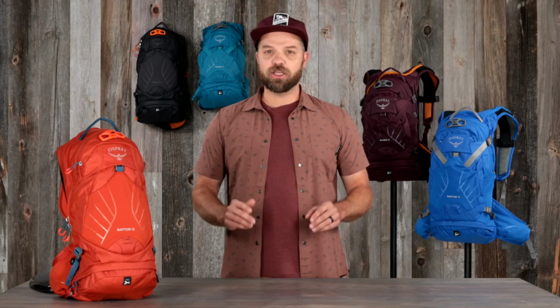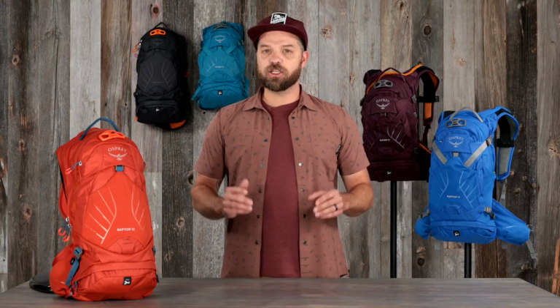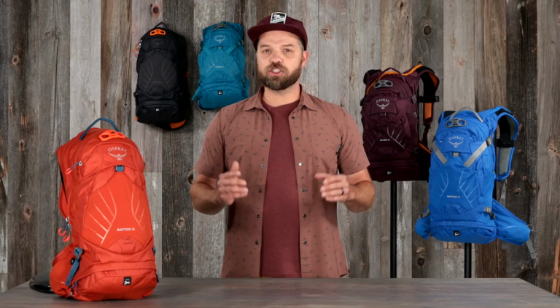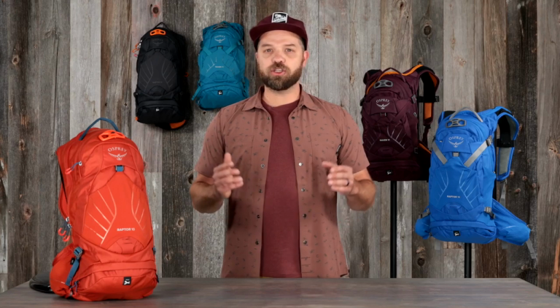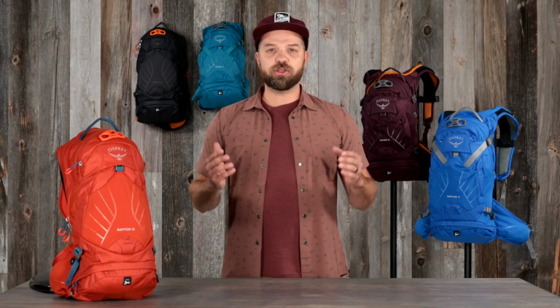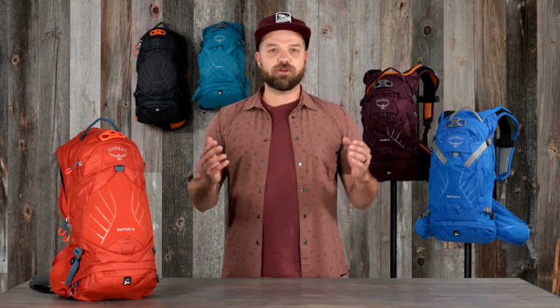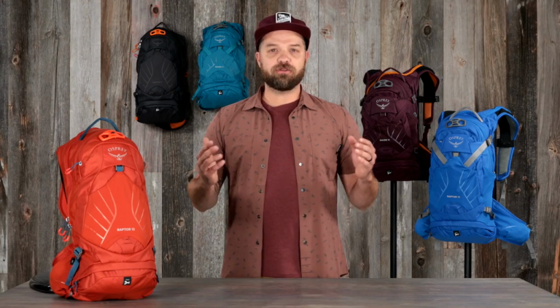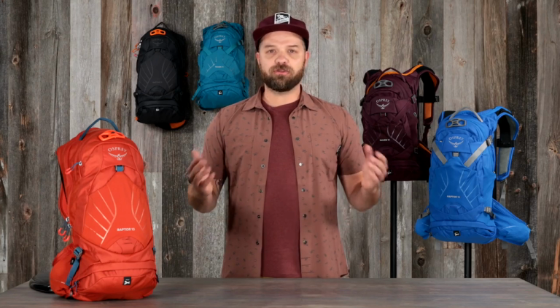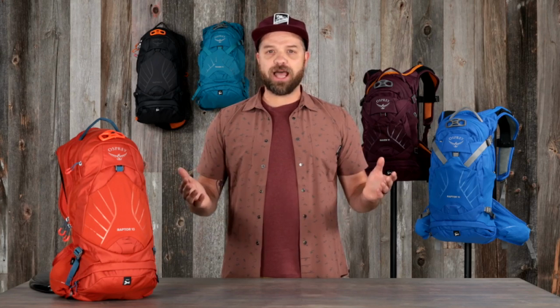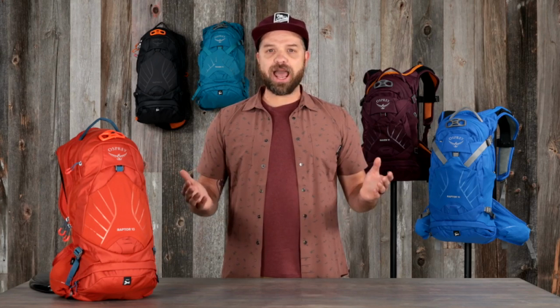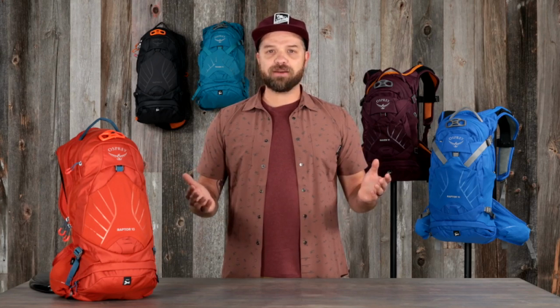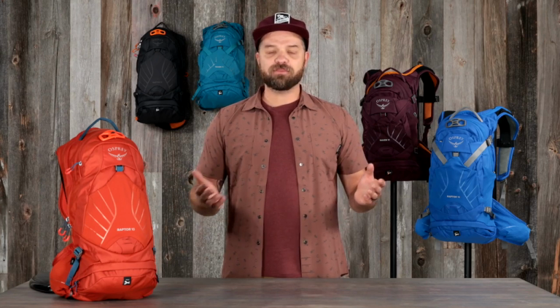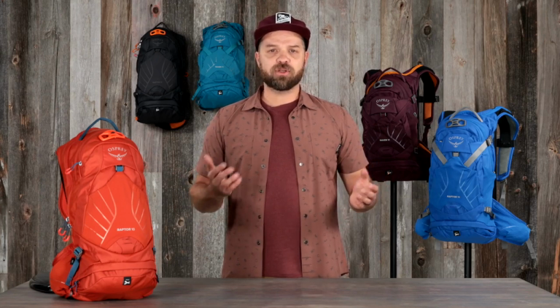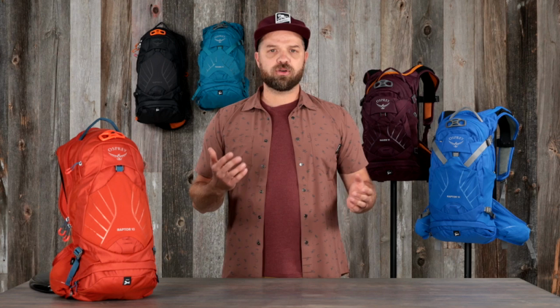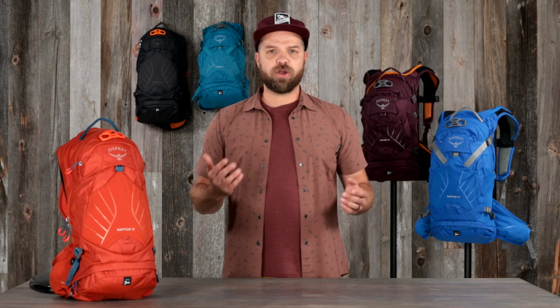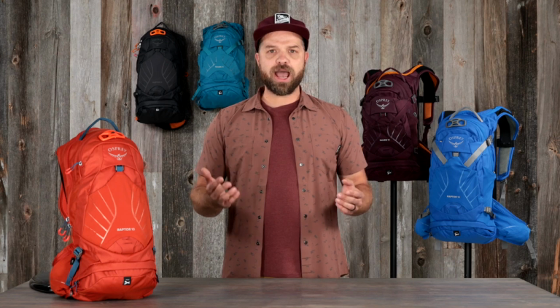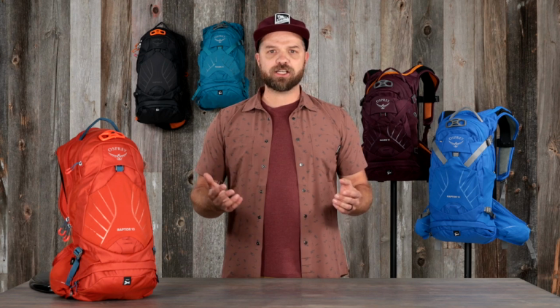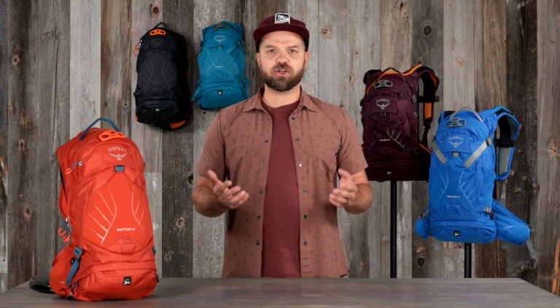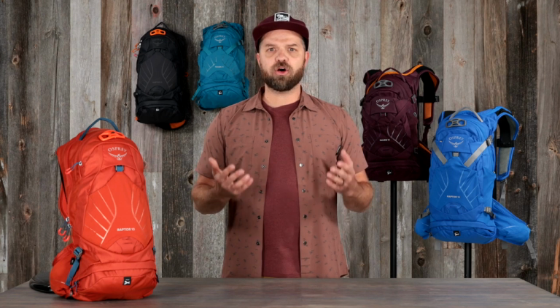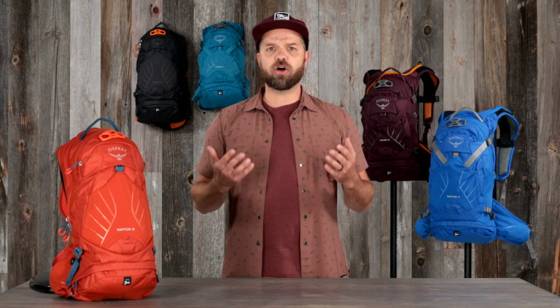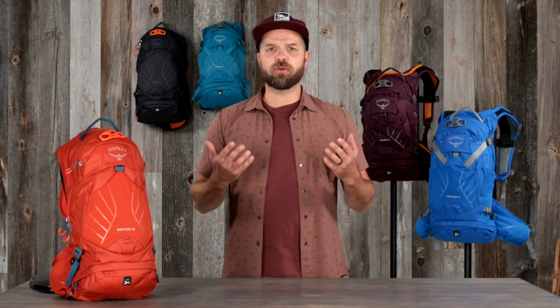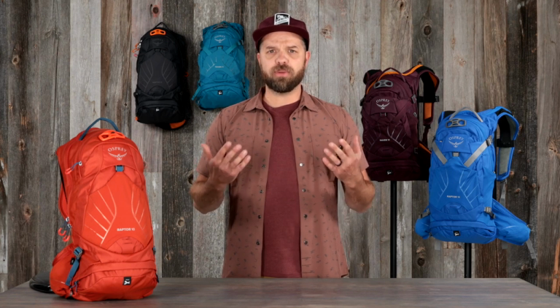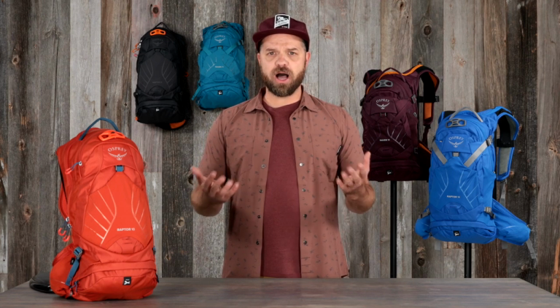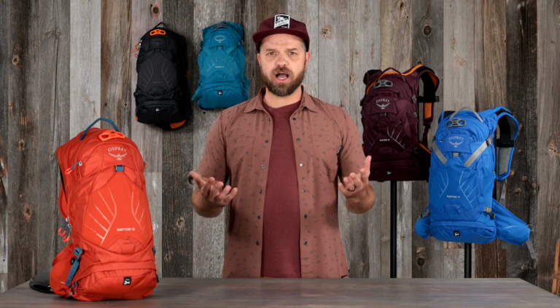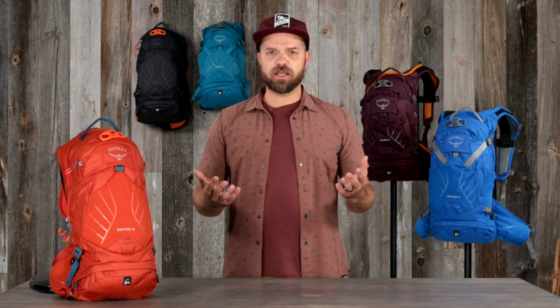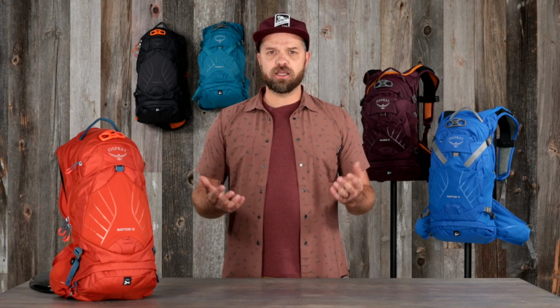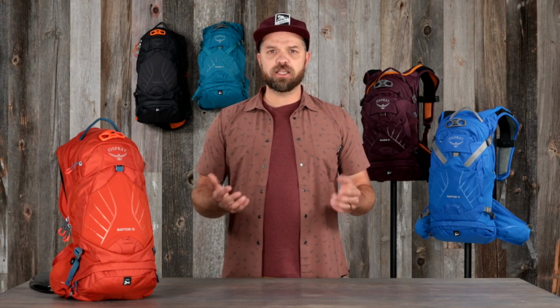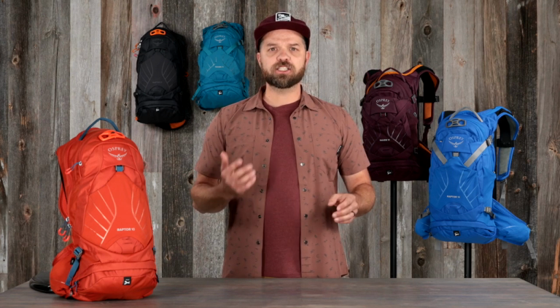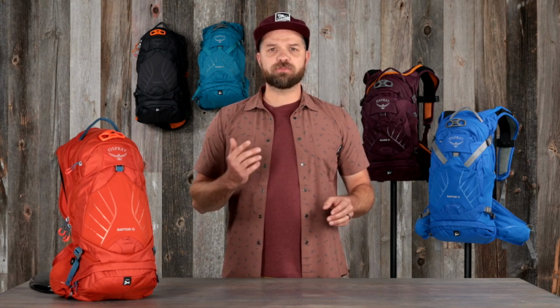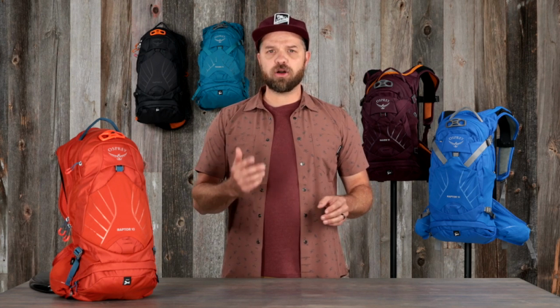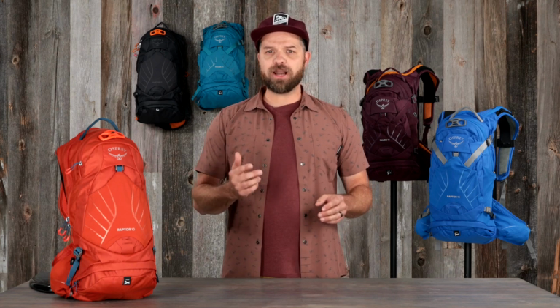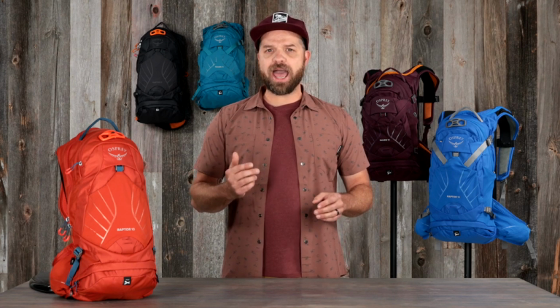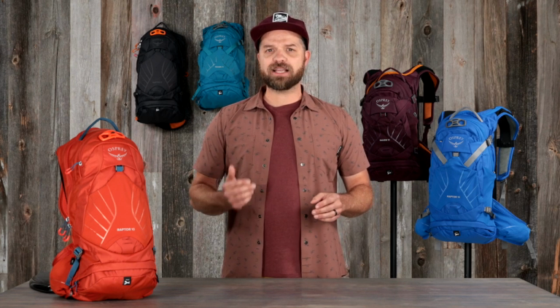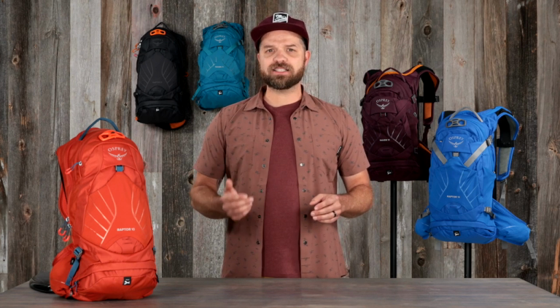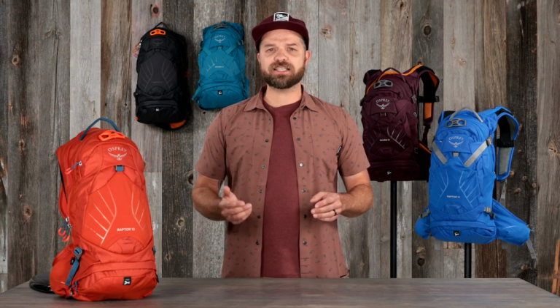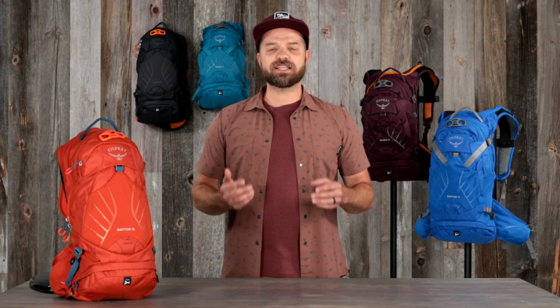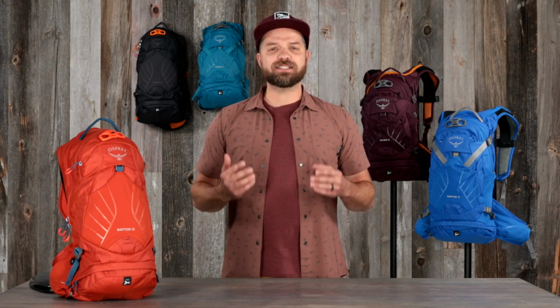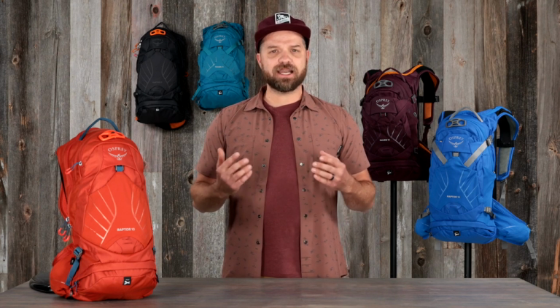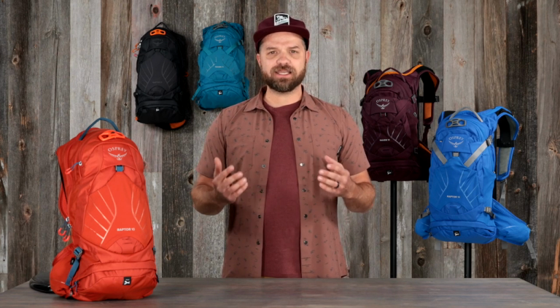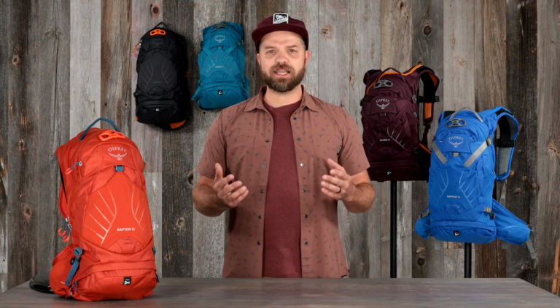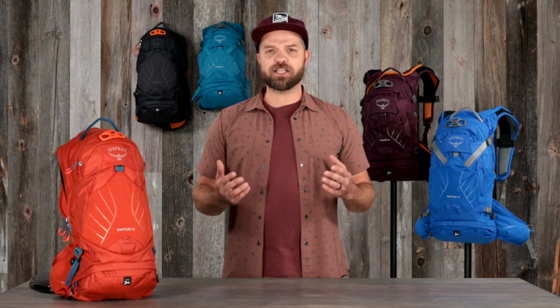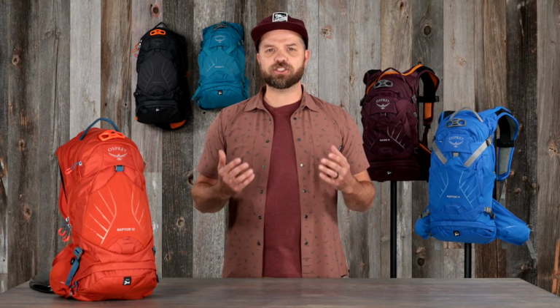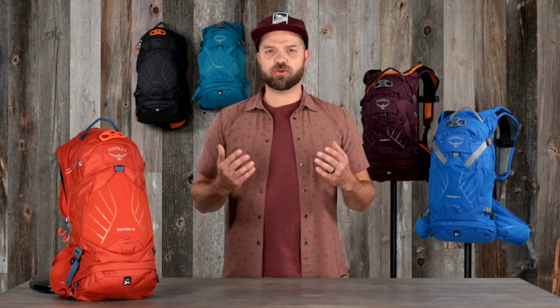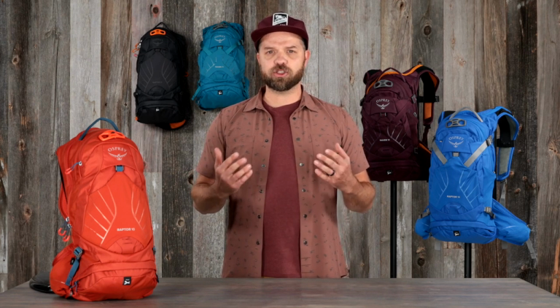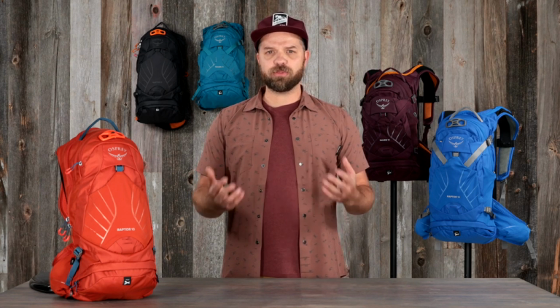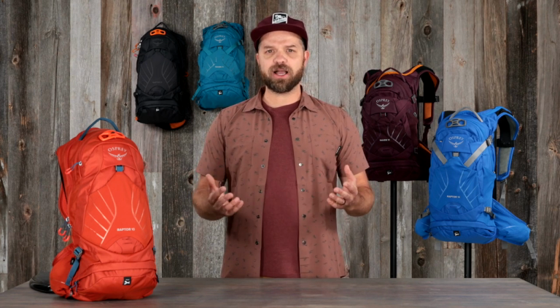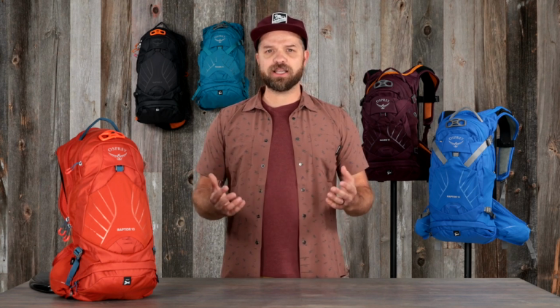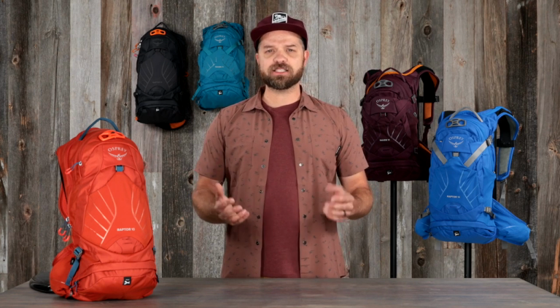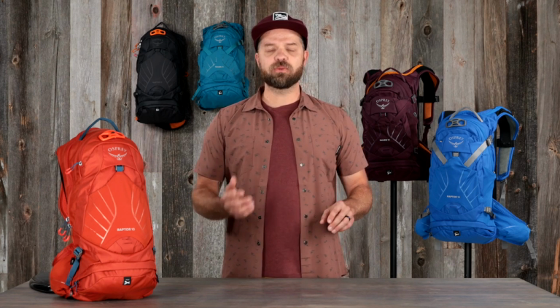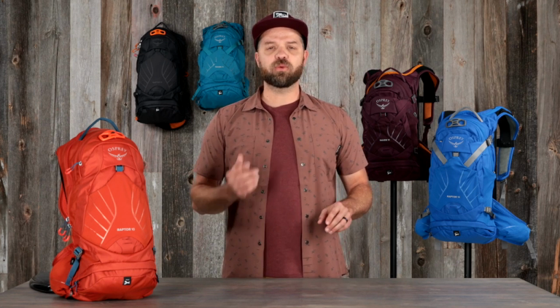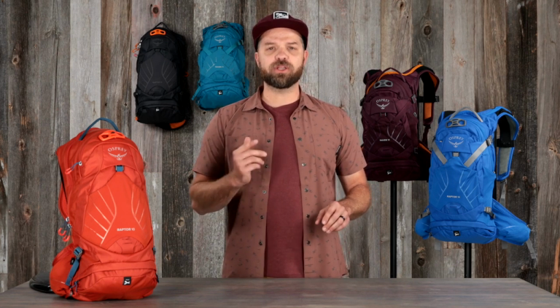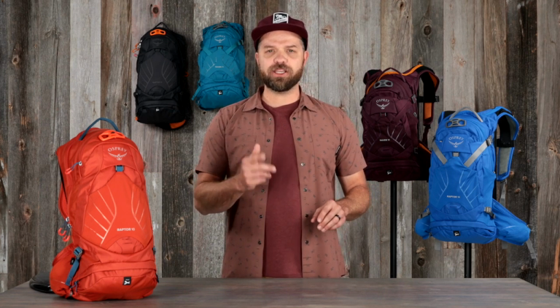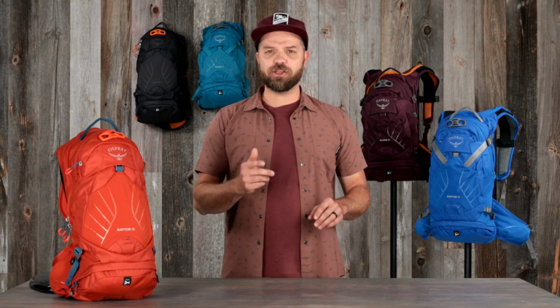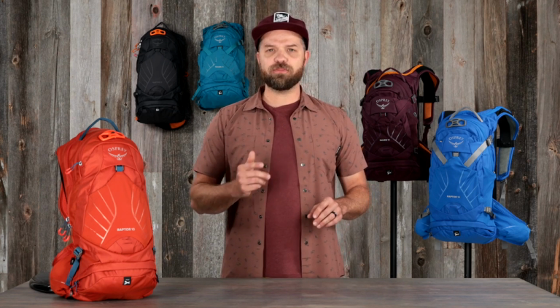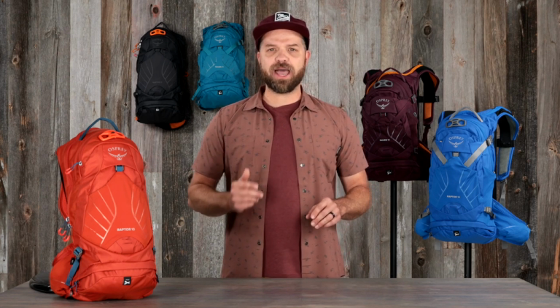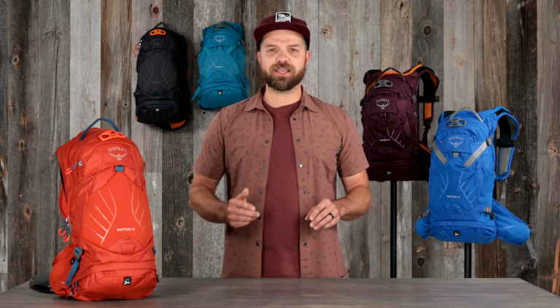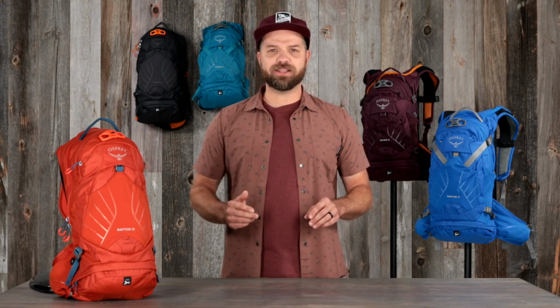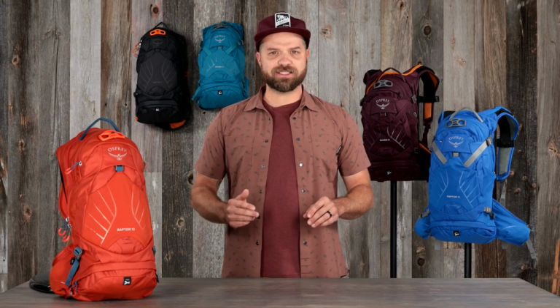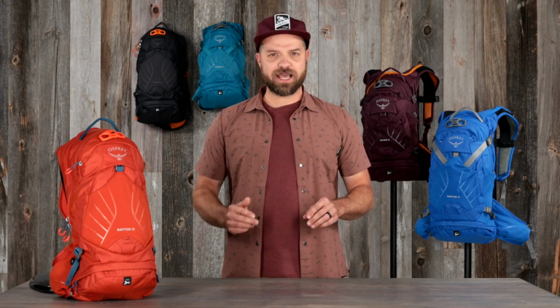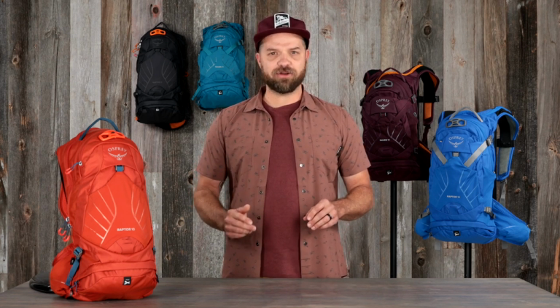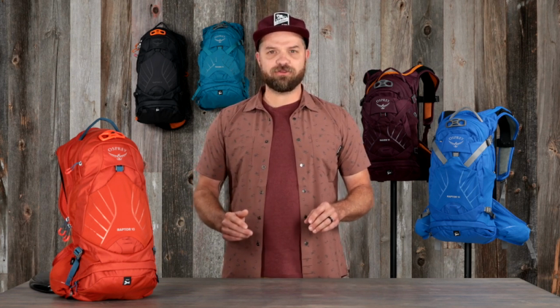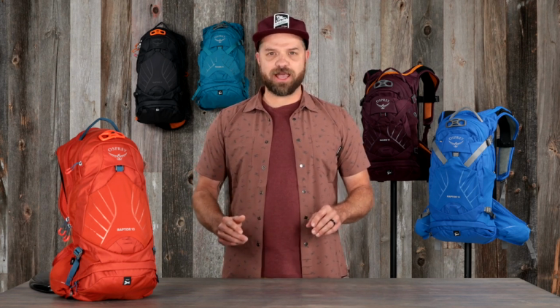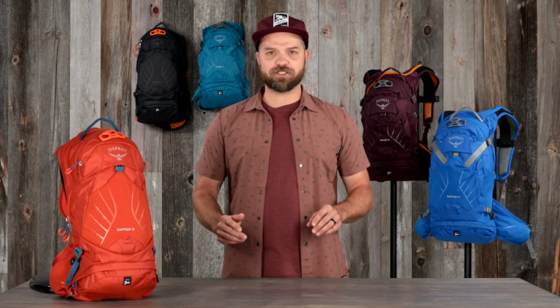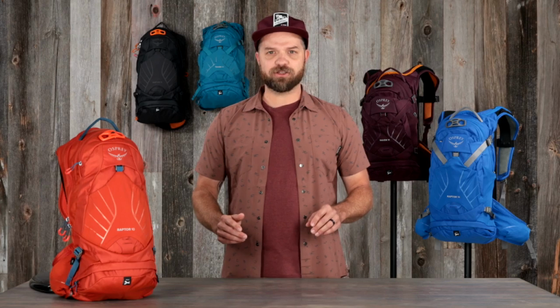Should you get a flat, crash, or bonk, smart access to dedicated storage pockets will get you back in the saddle faster.